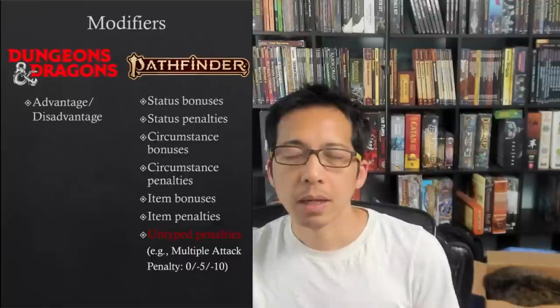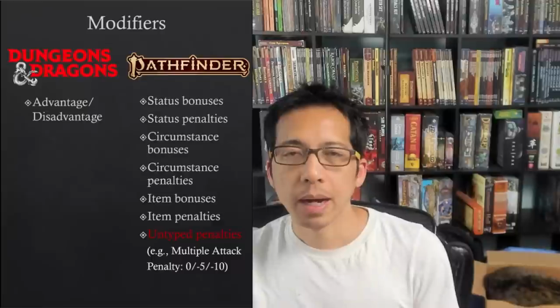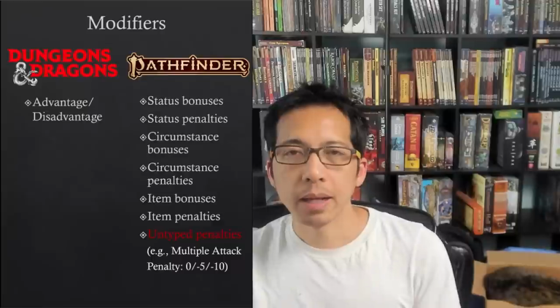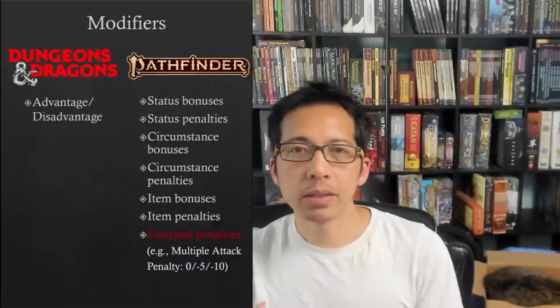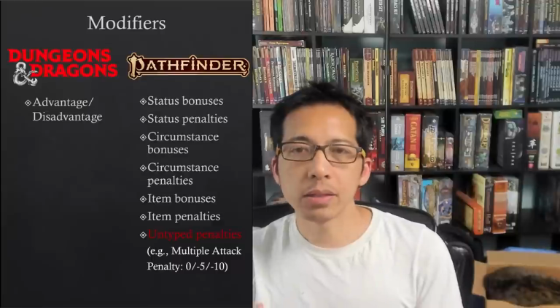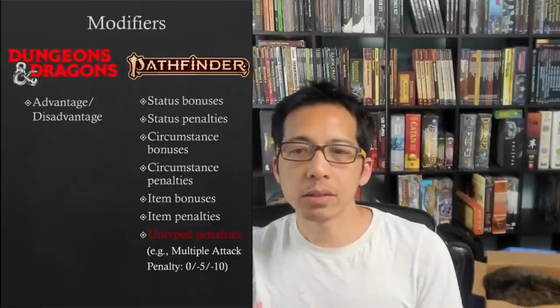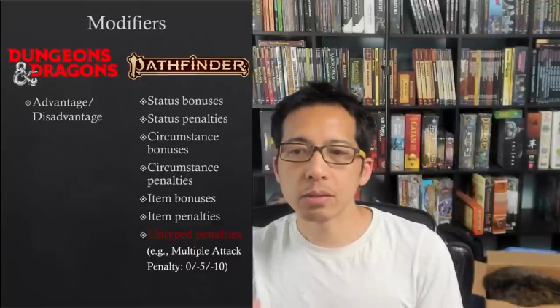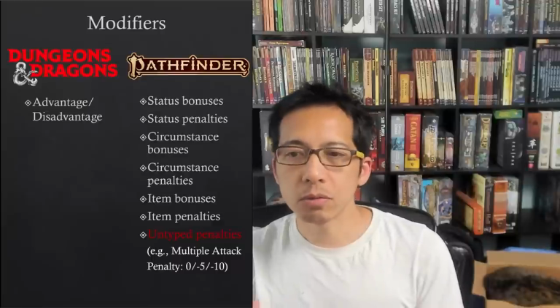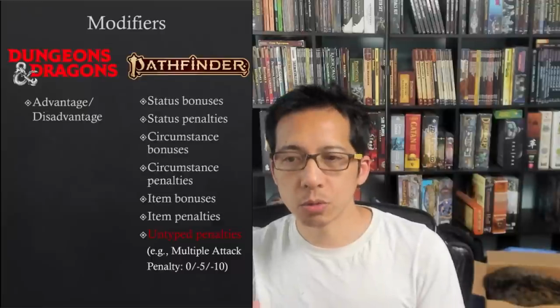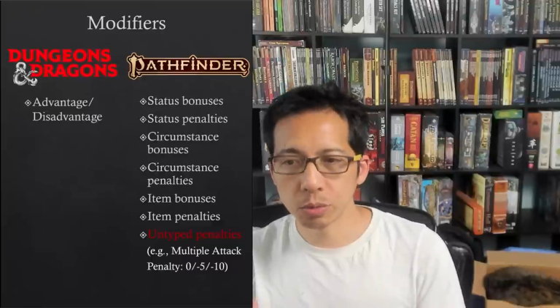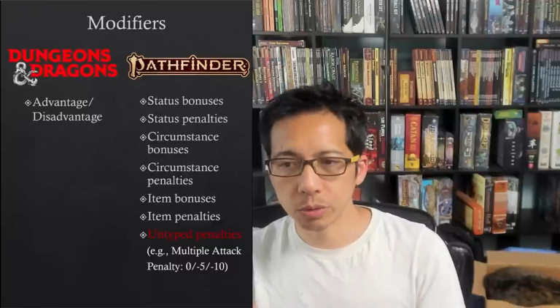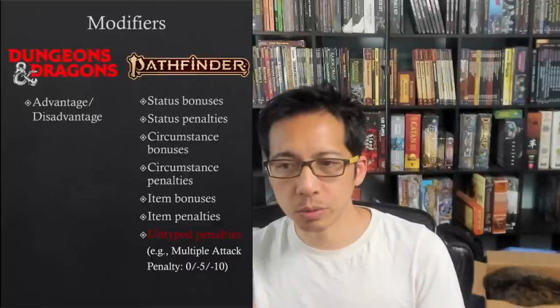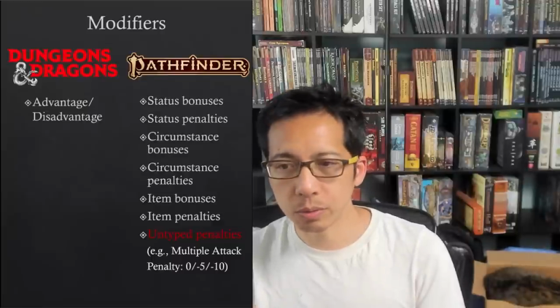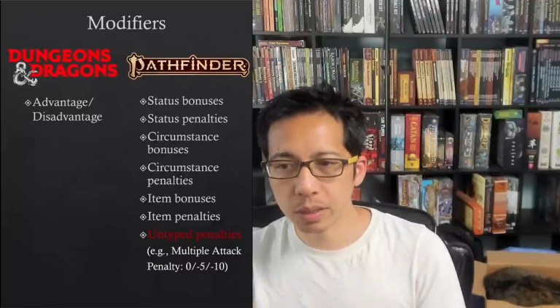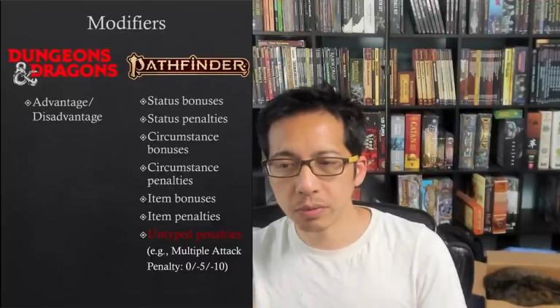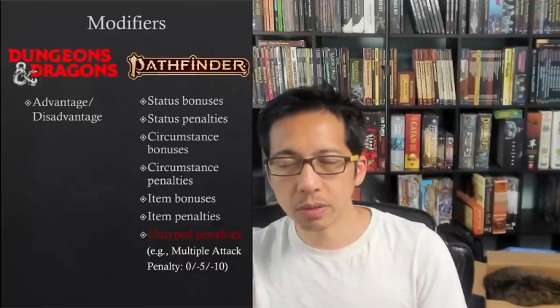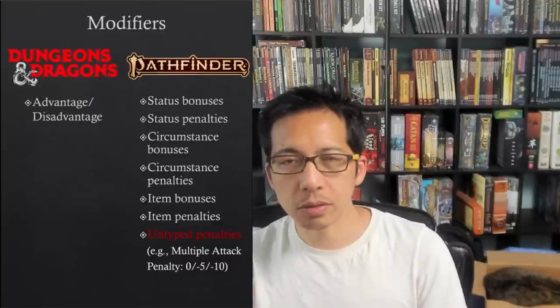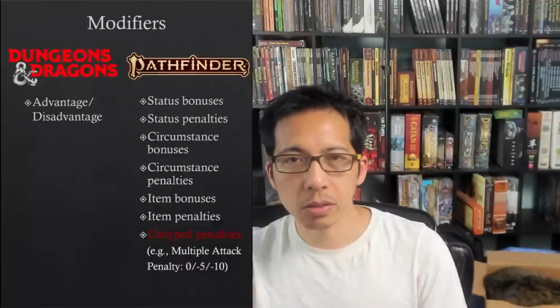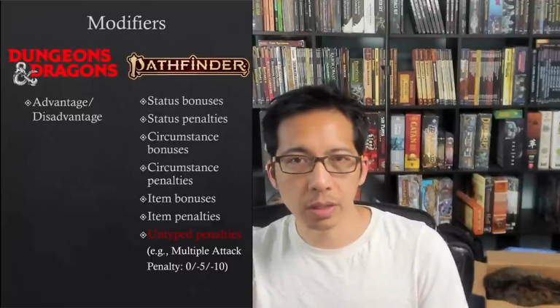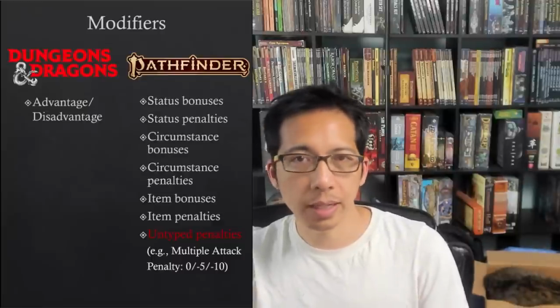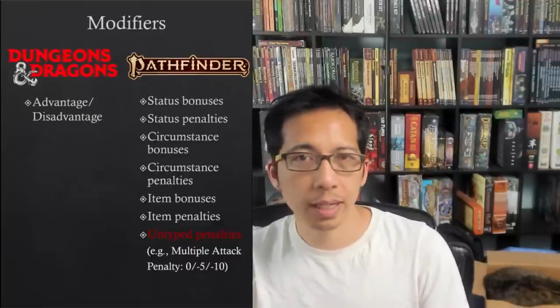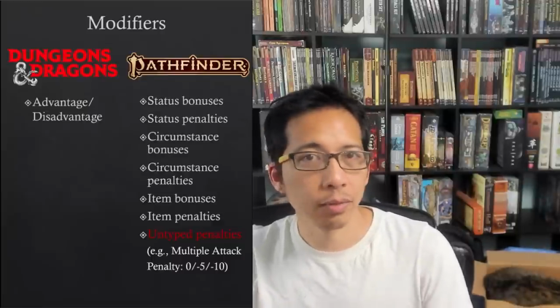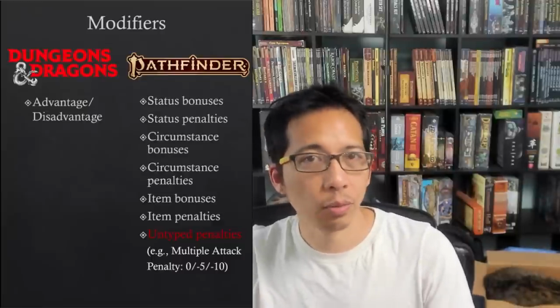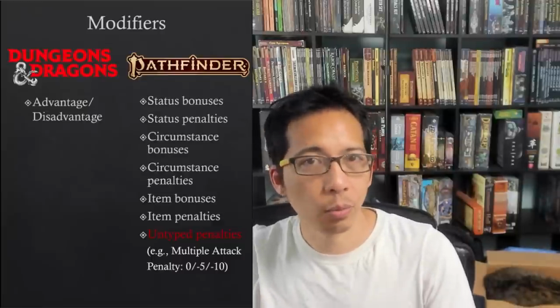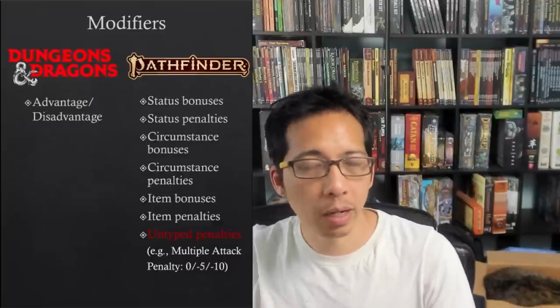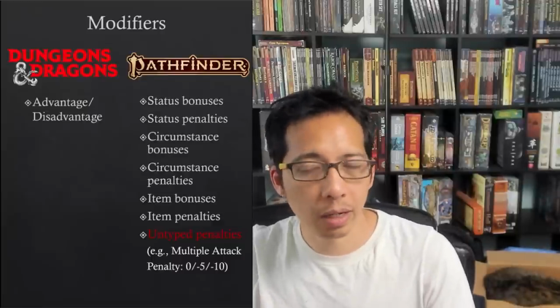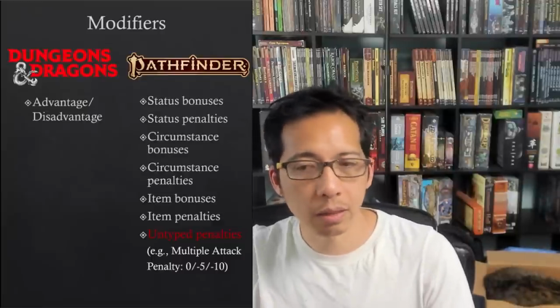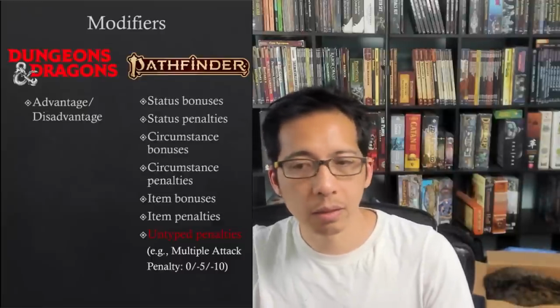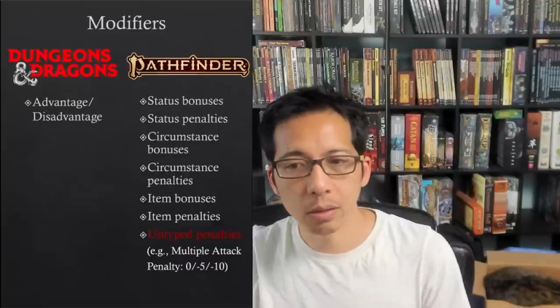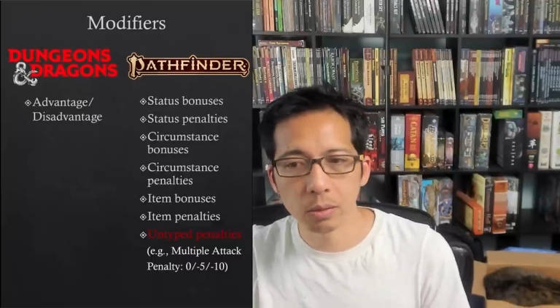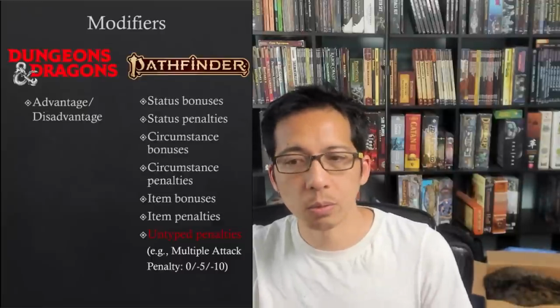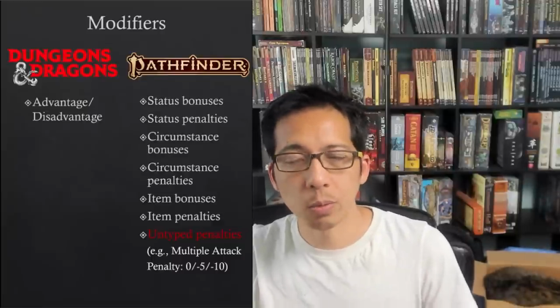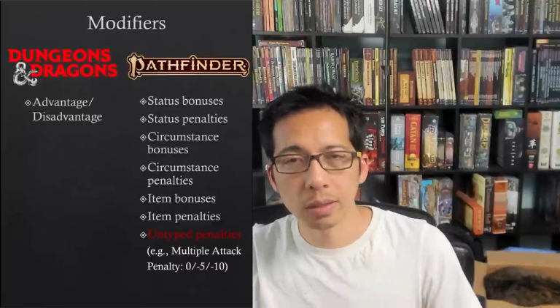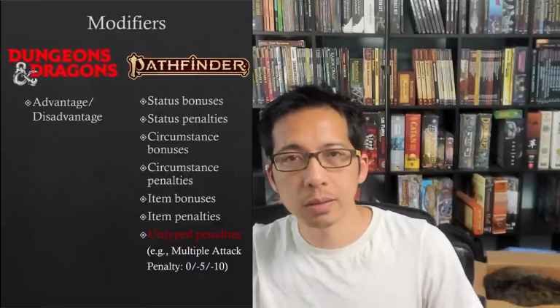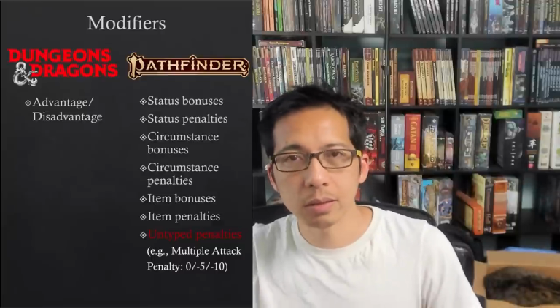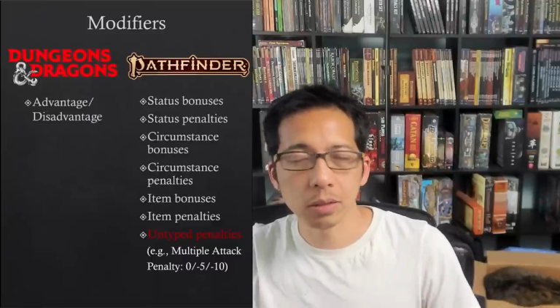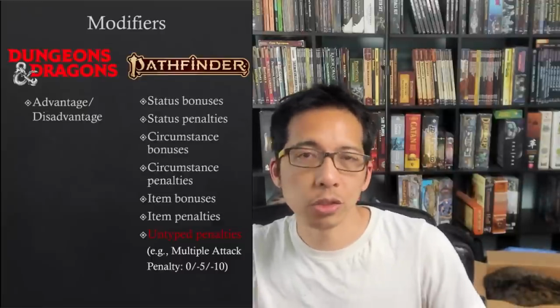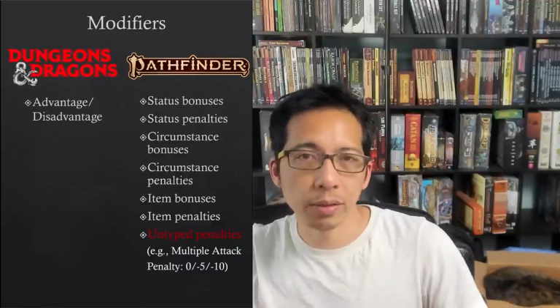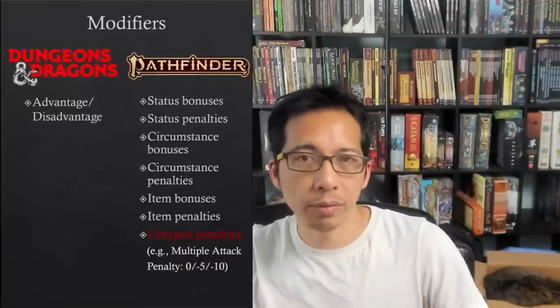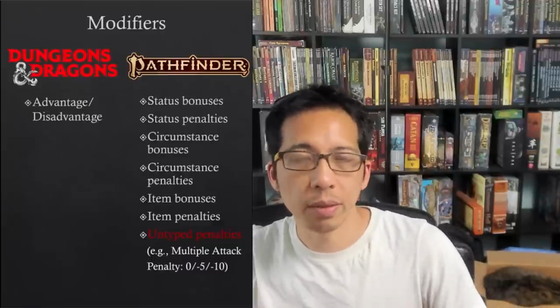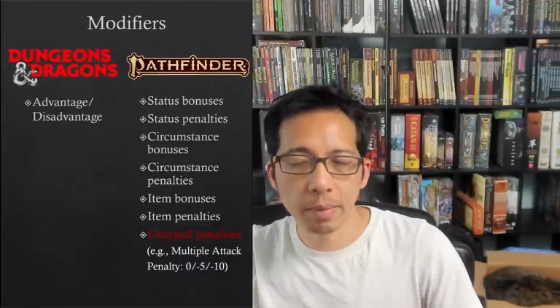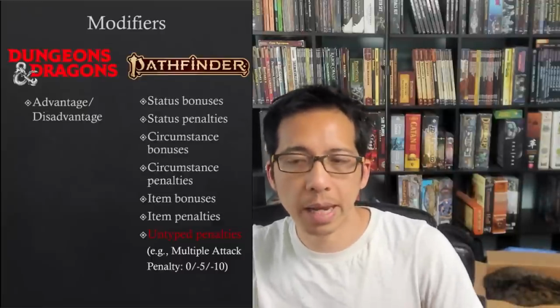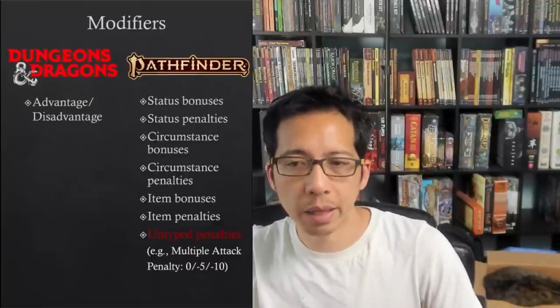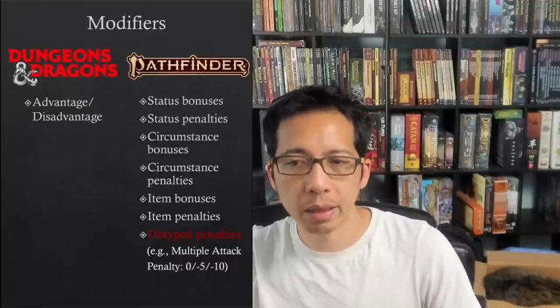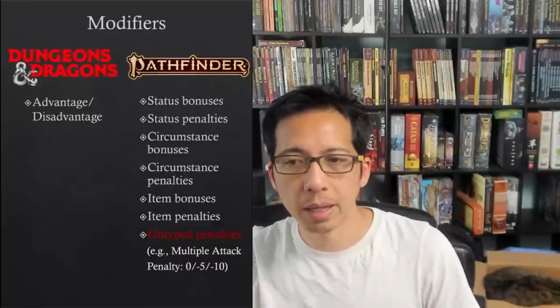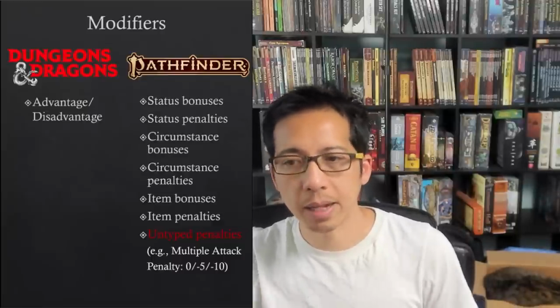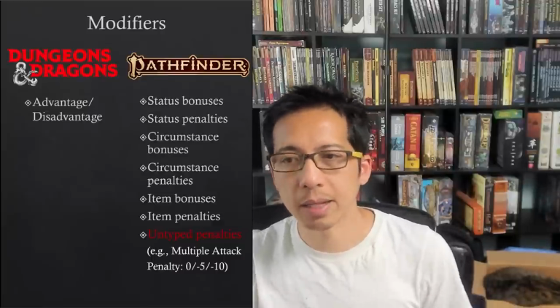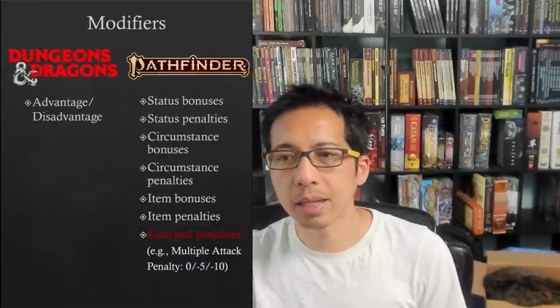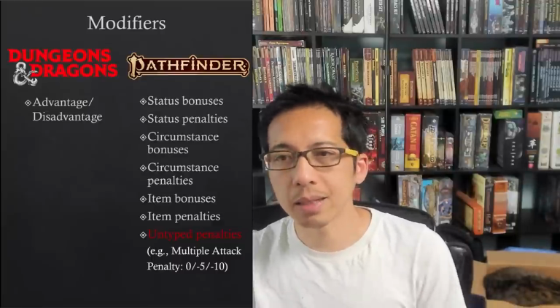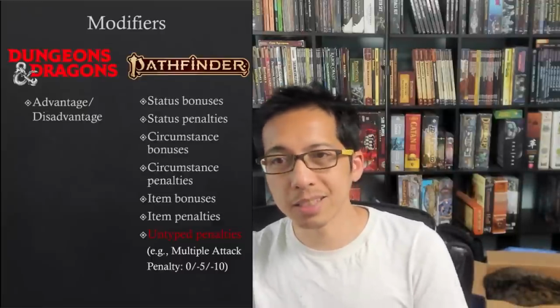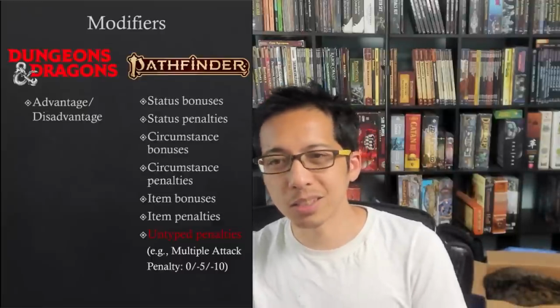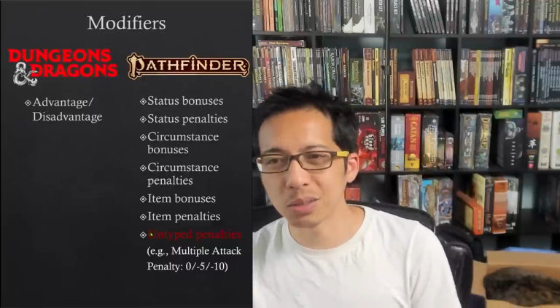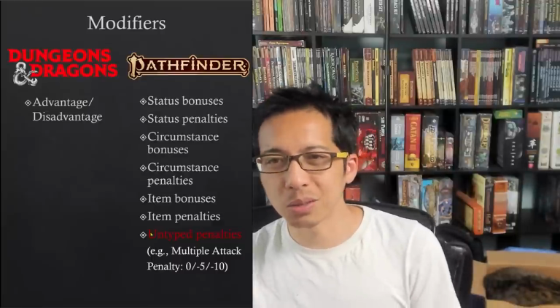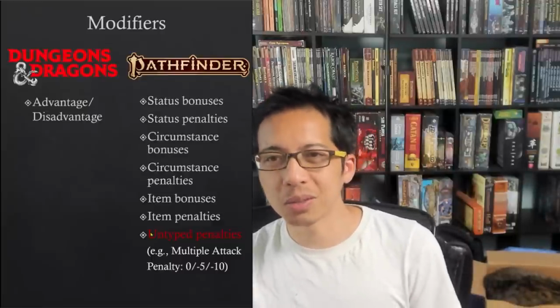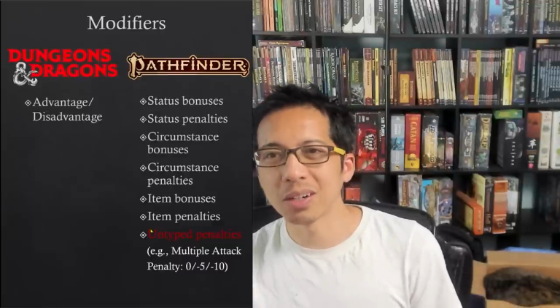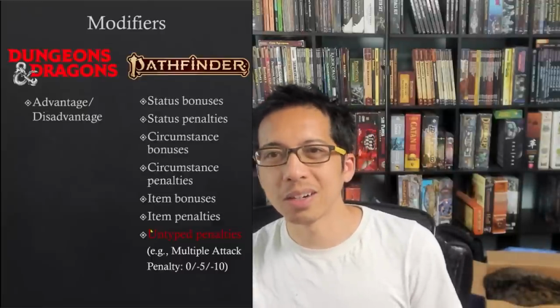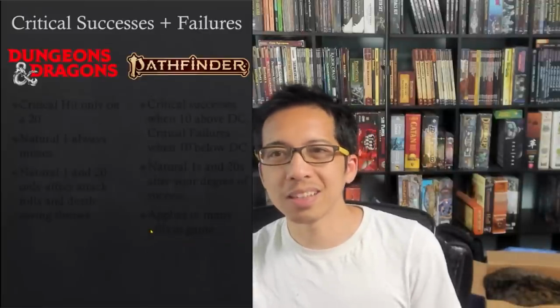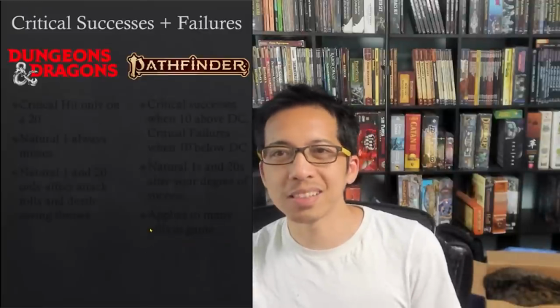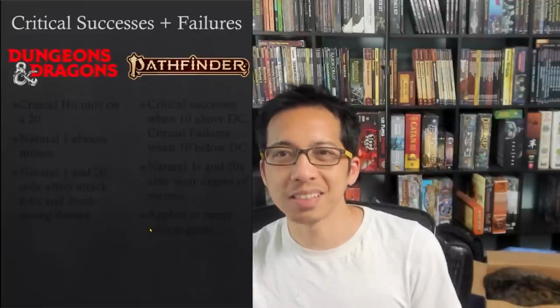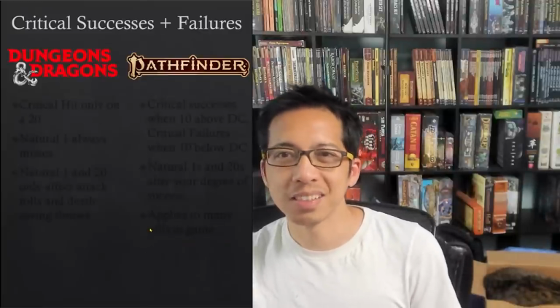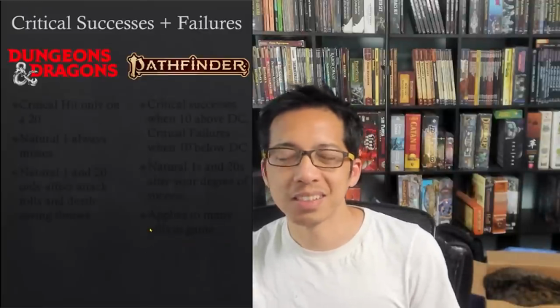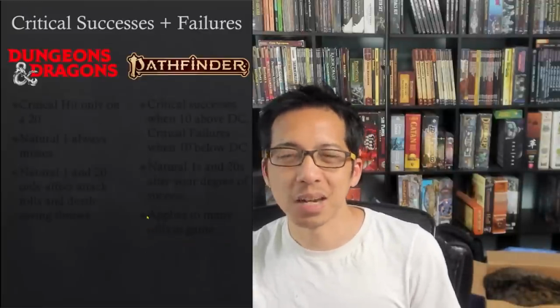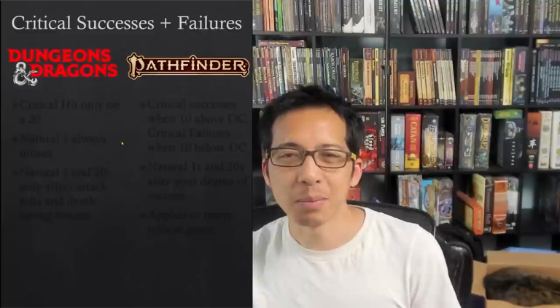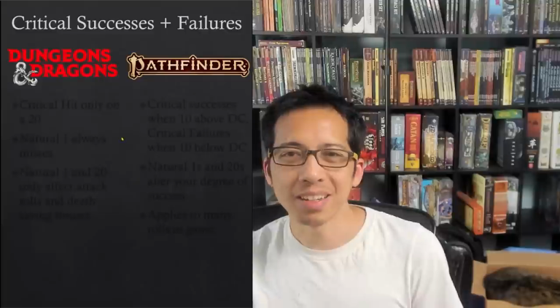There definitely is more complexity here, and not every table may like it. While it leads to more math at the table, it also incentivizes doing more things on your turn besides just attacking — because of the multiple attack penalty, you're often incentivized to spend one of your three actions setting things up for allies, like demoralizing an enemy, since those actions don't suffer from the multiple attack penalty.